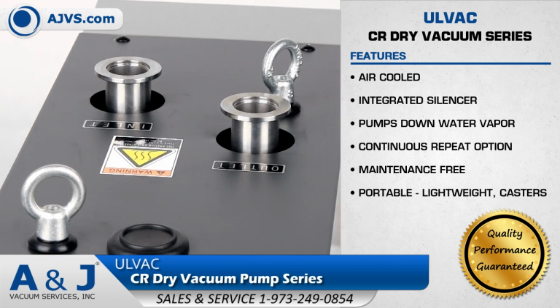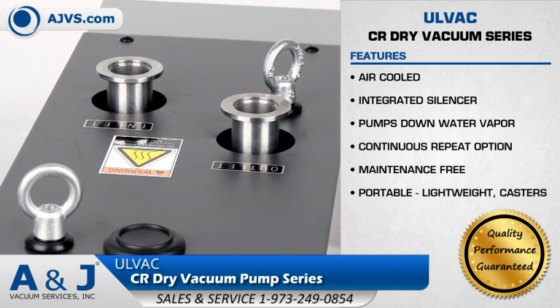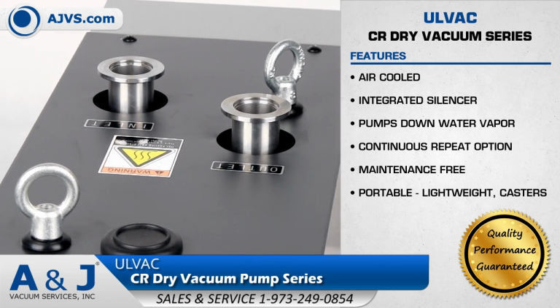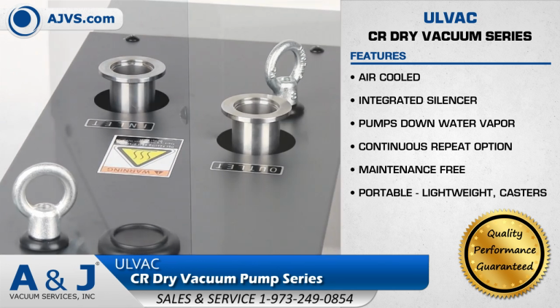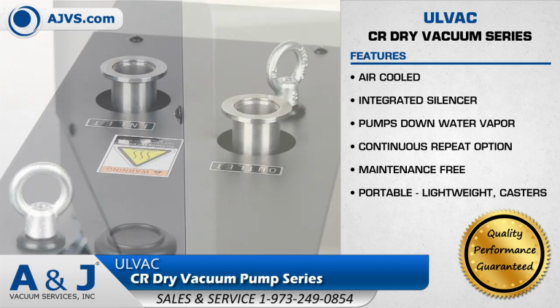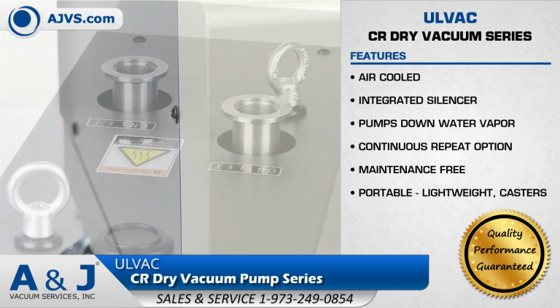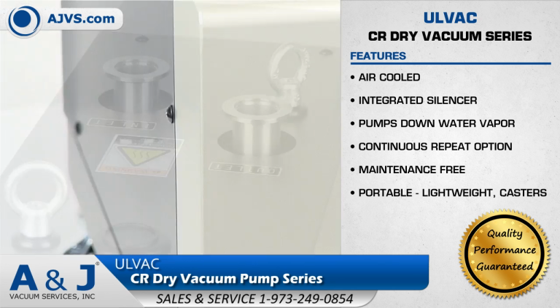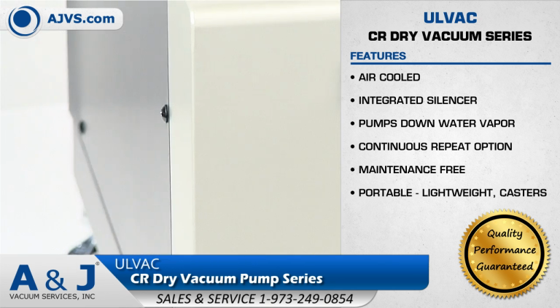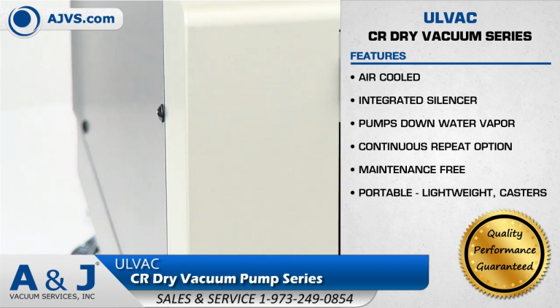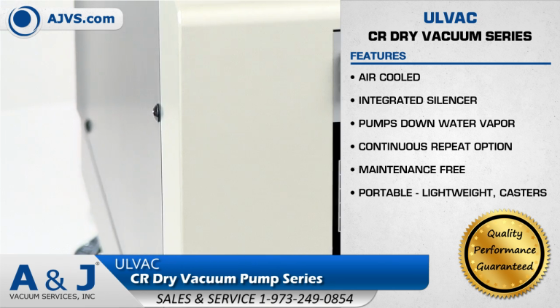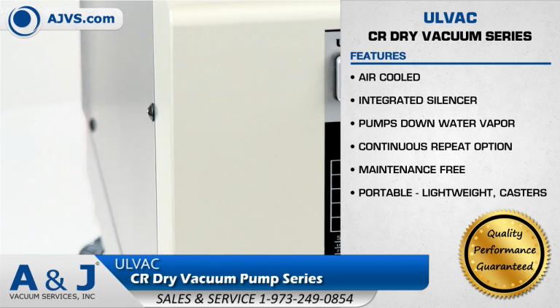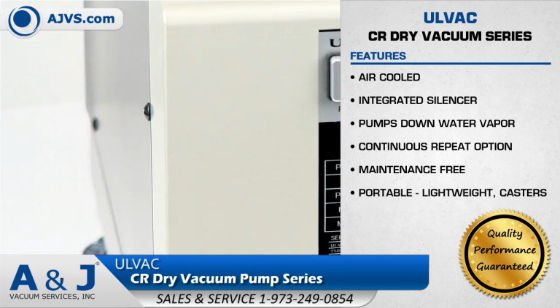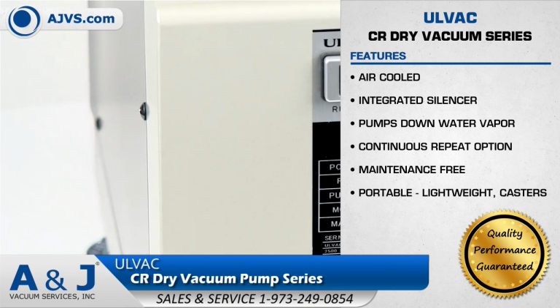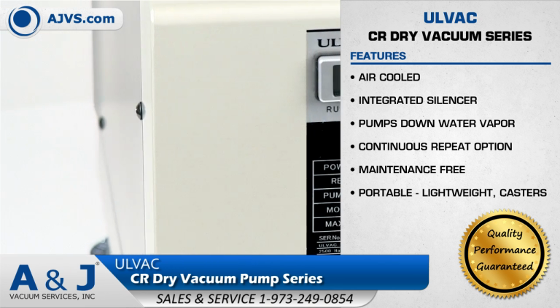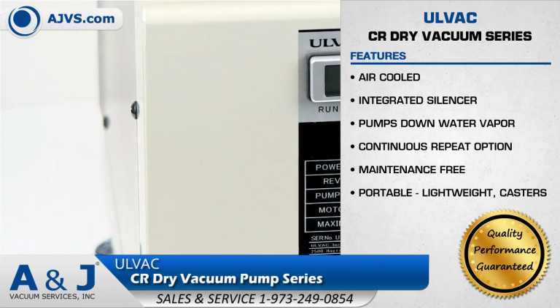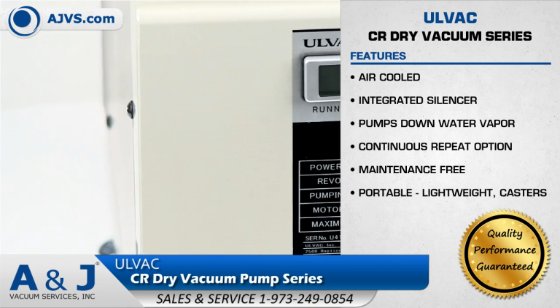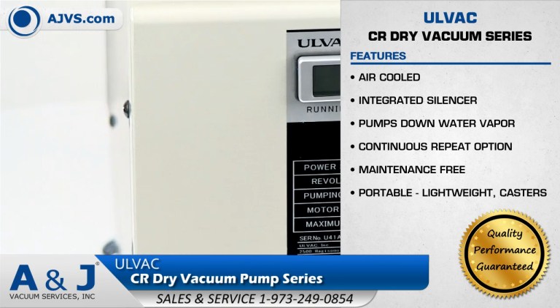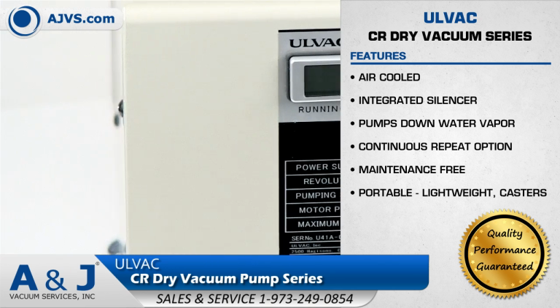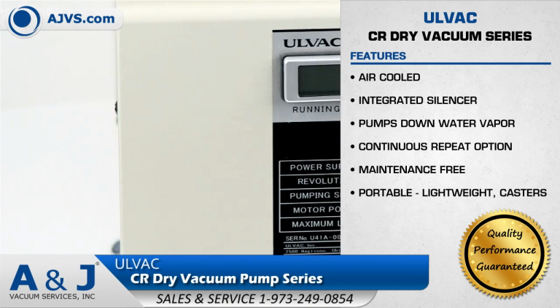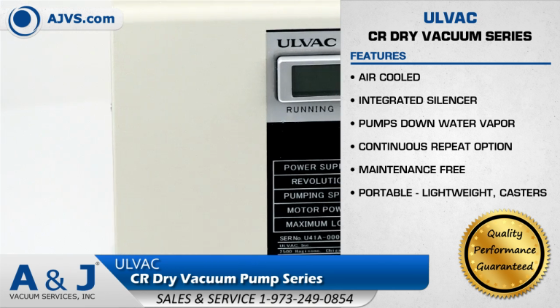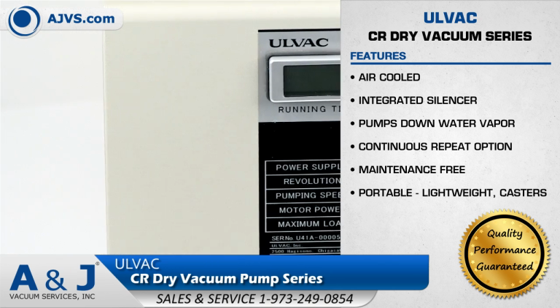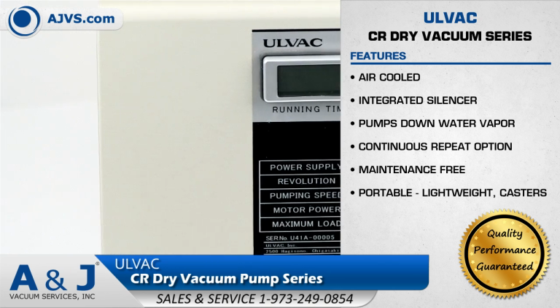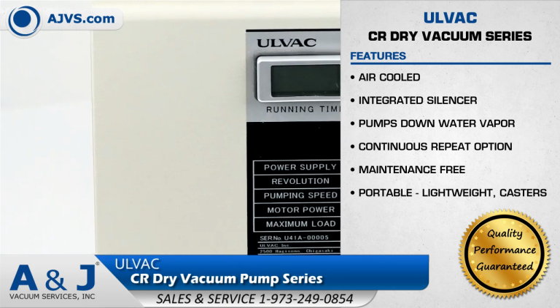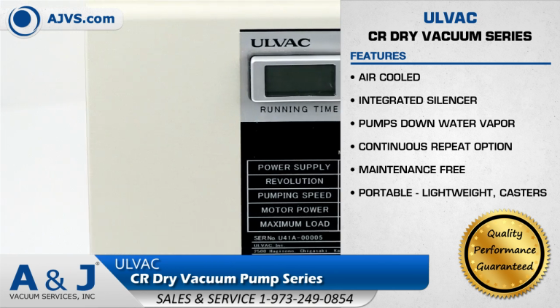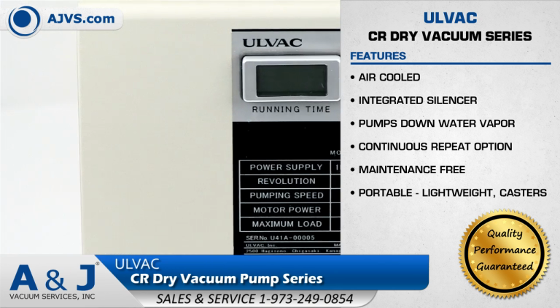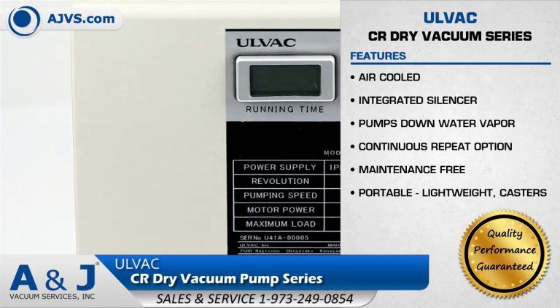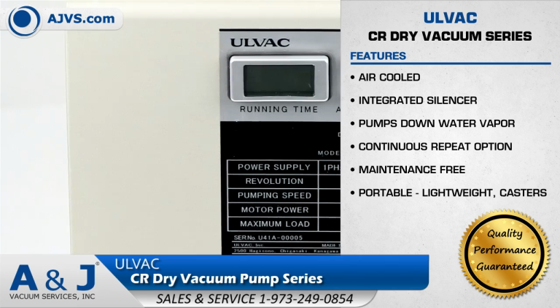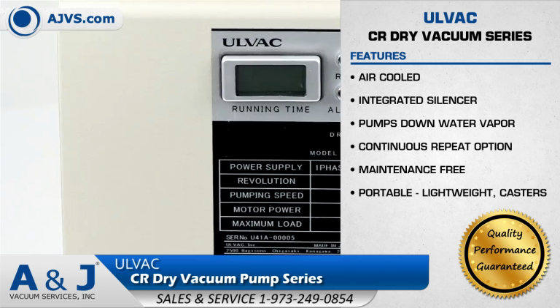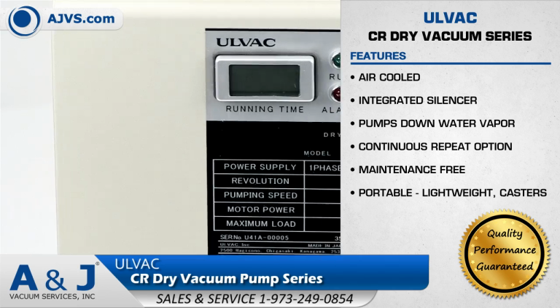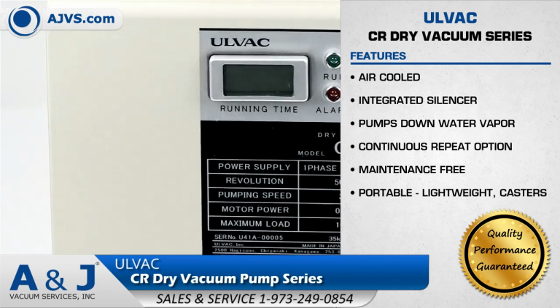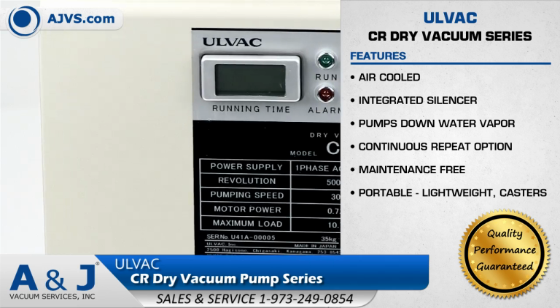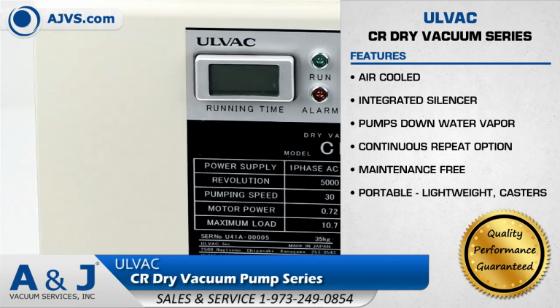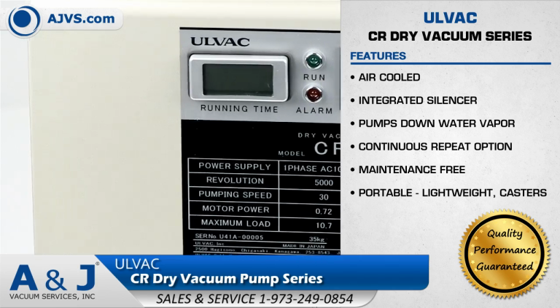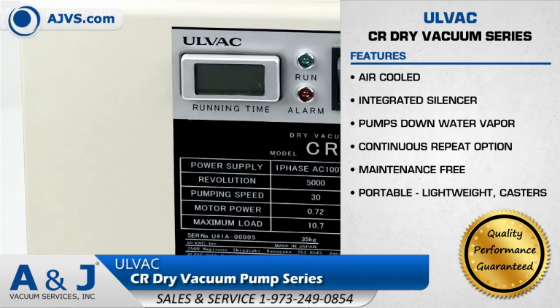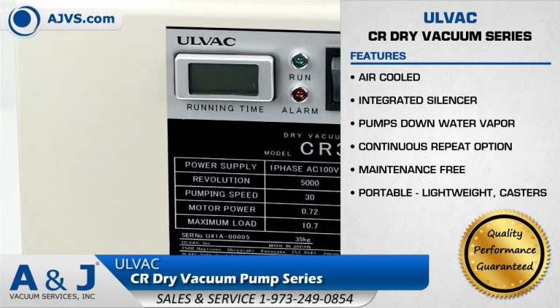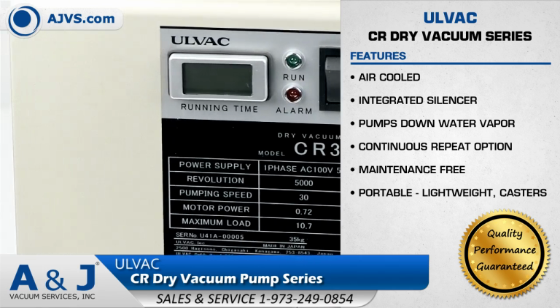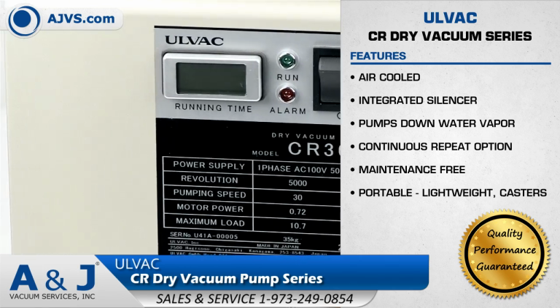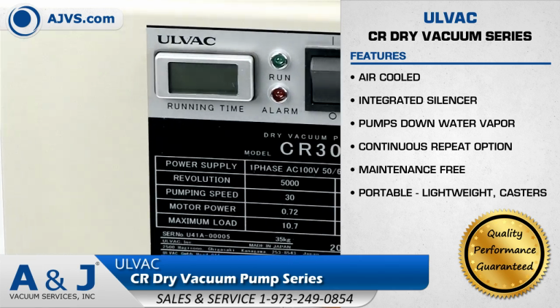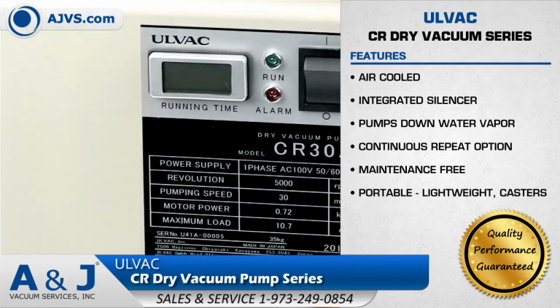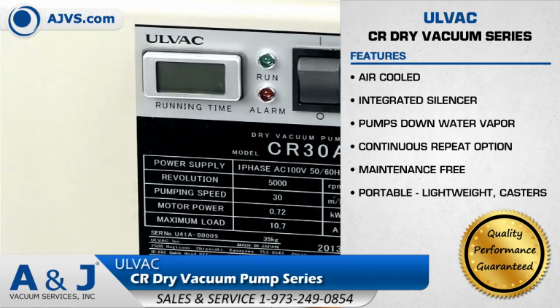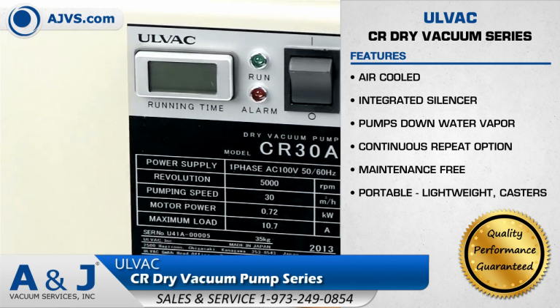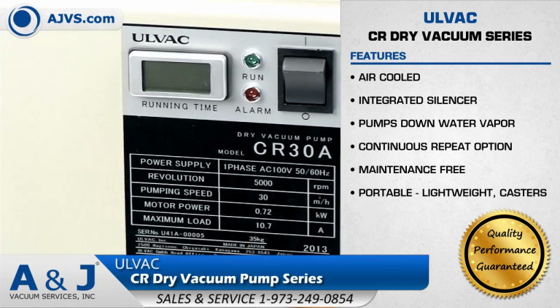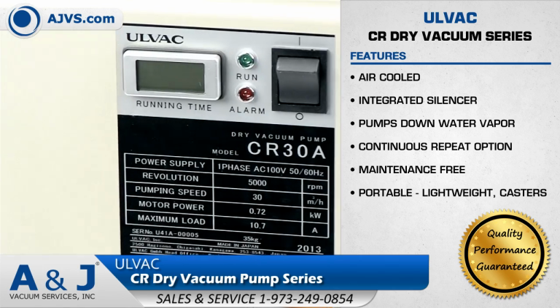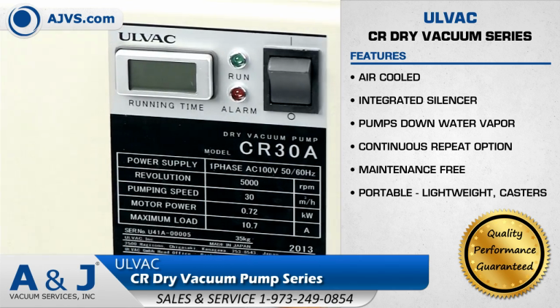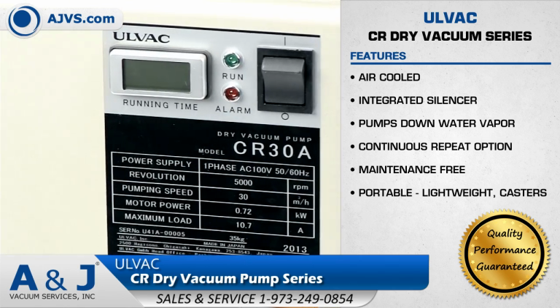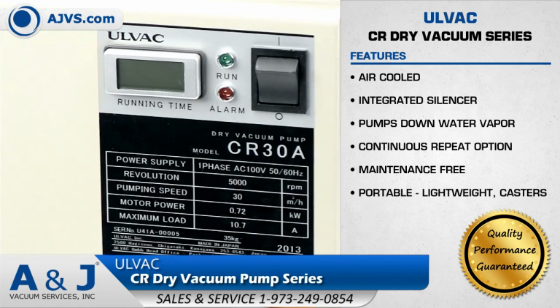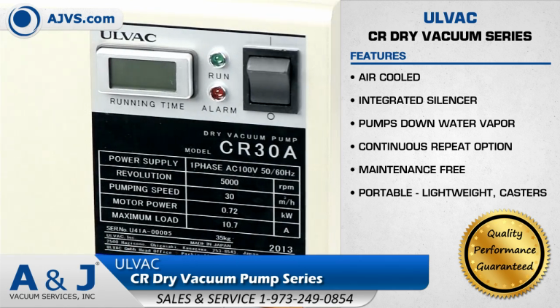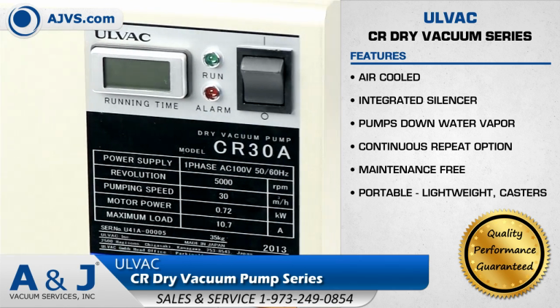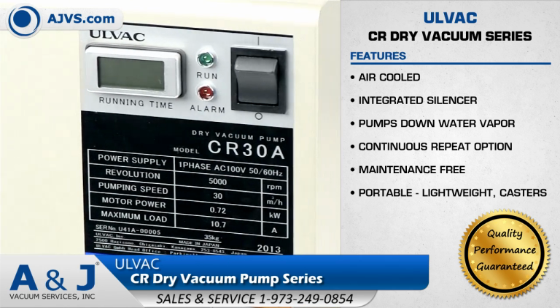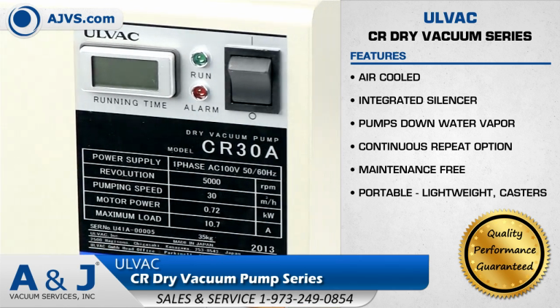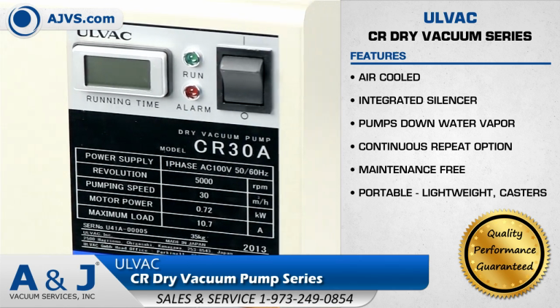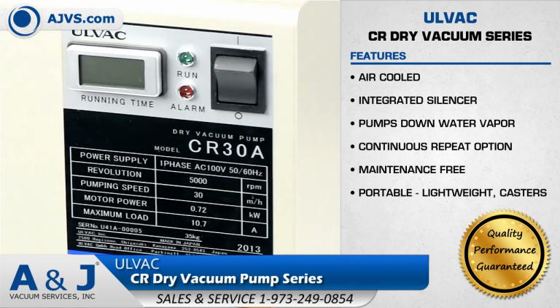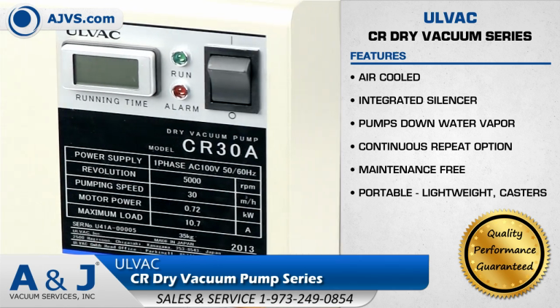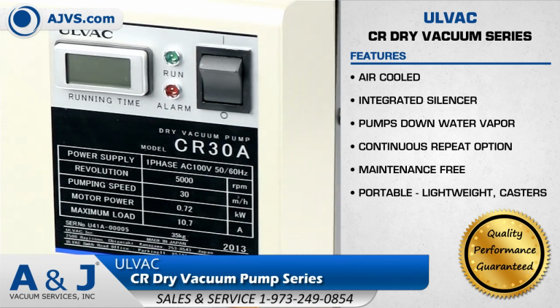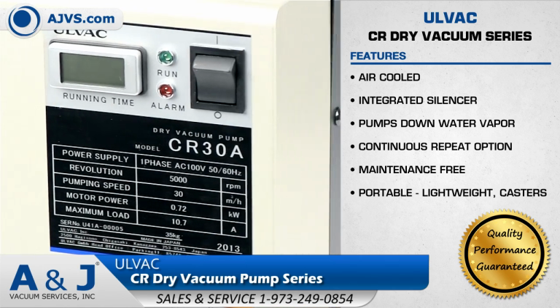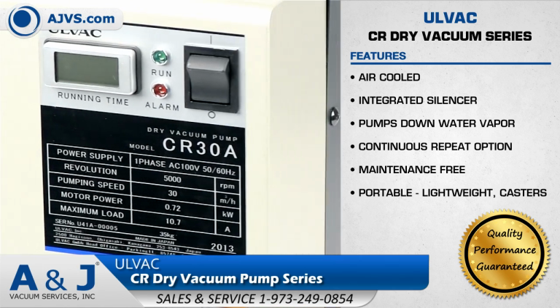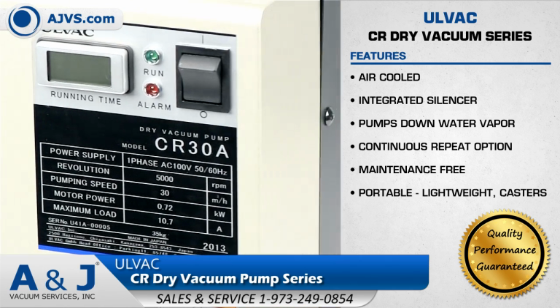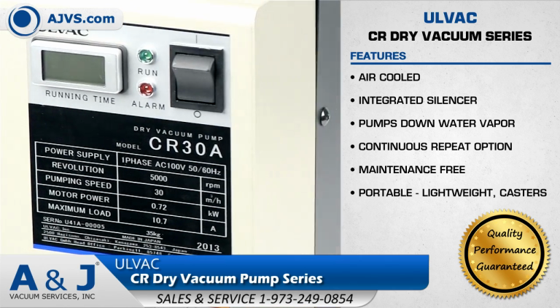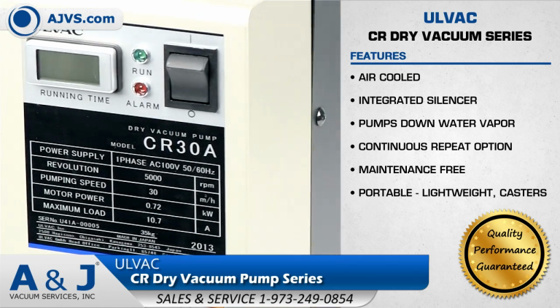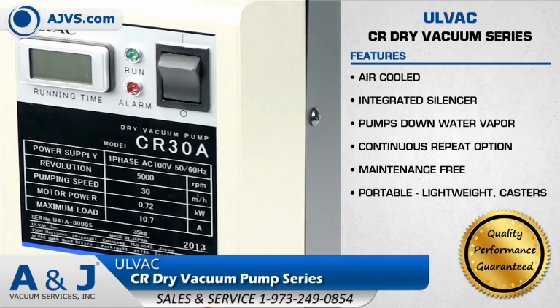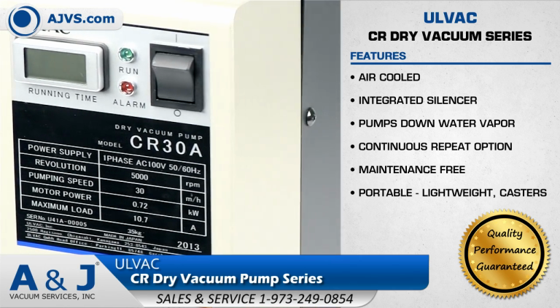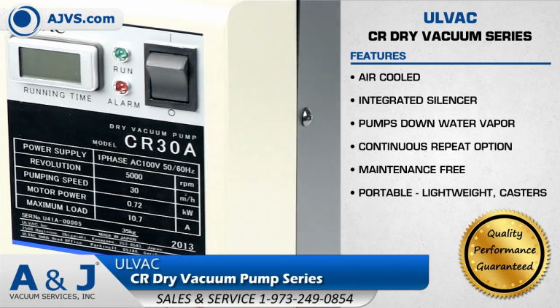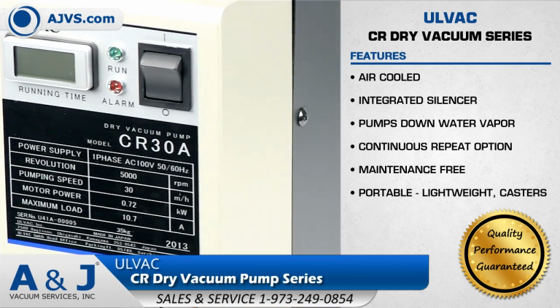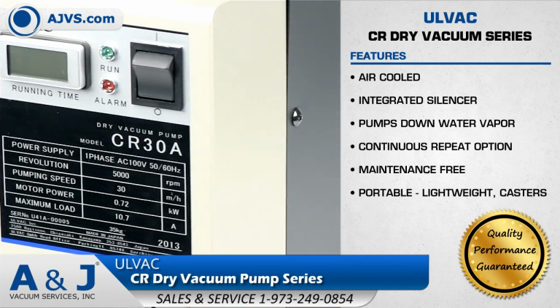The Olvac CR has a pumping speed of up to 5,000 liters per minute and operates at low noise levels with minimal vibrations.